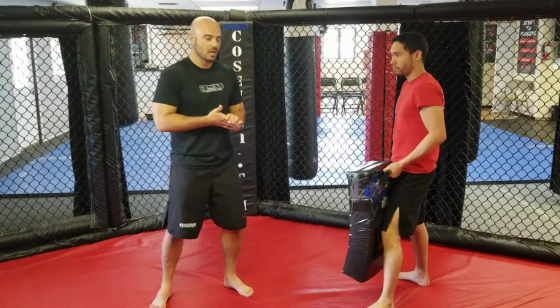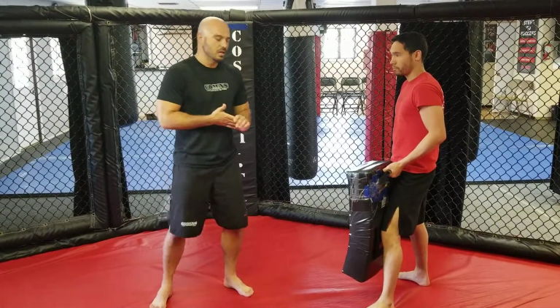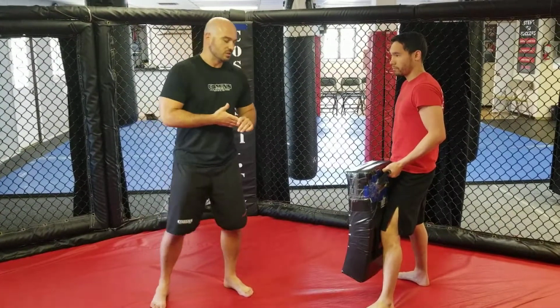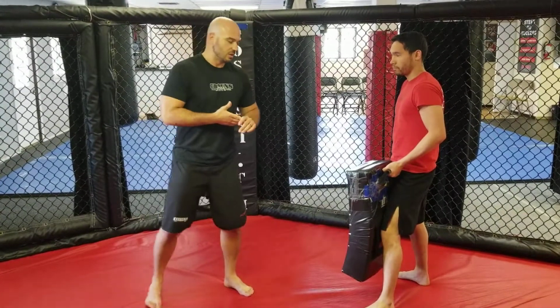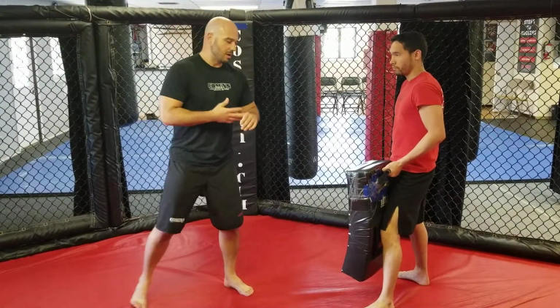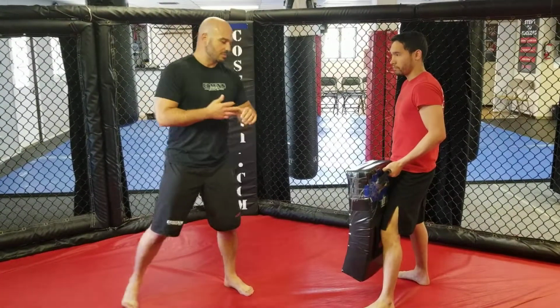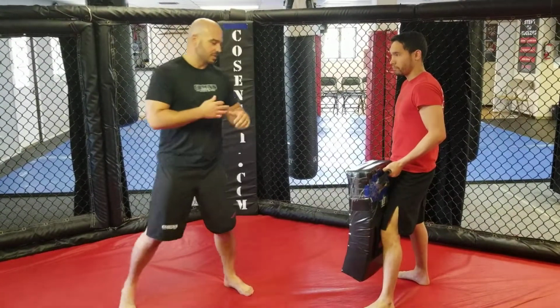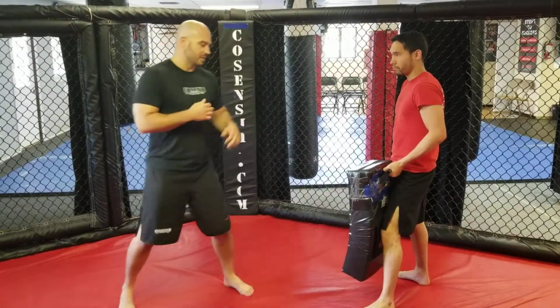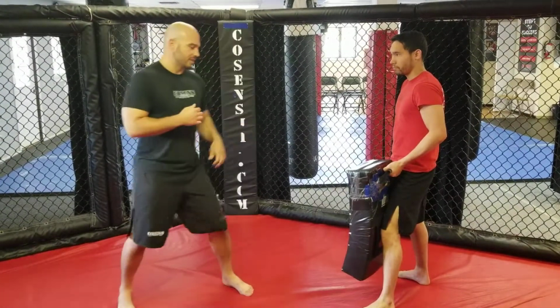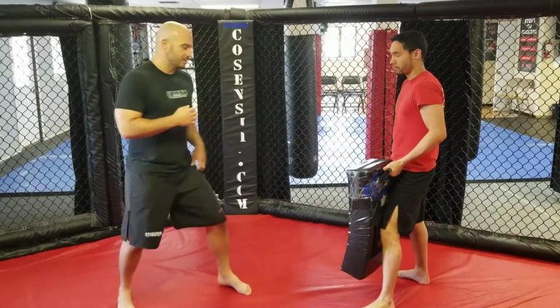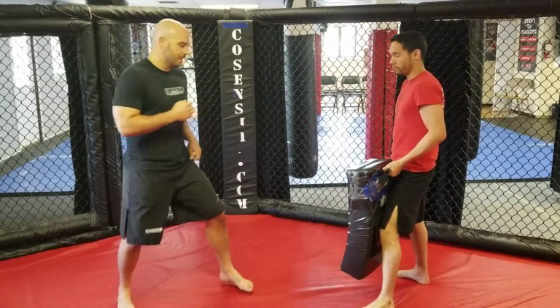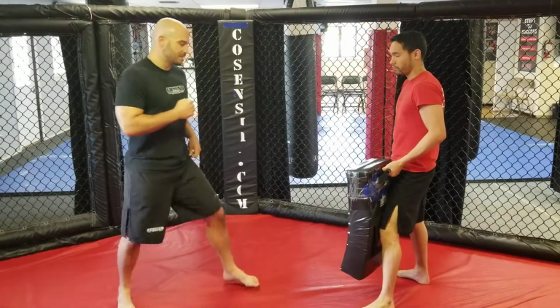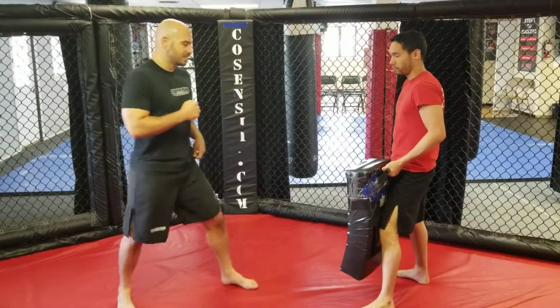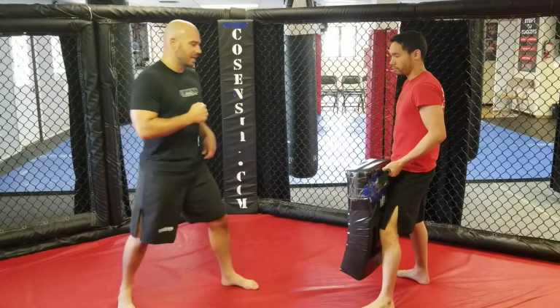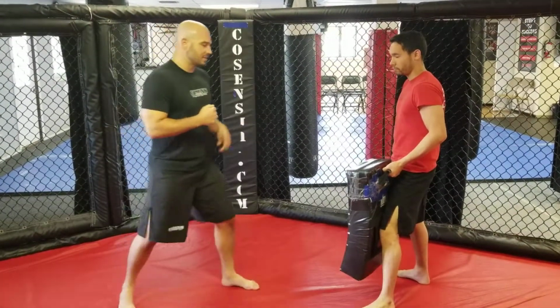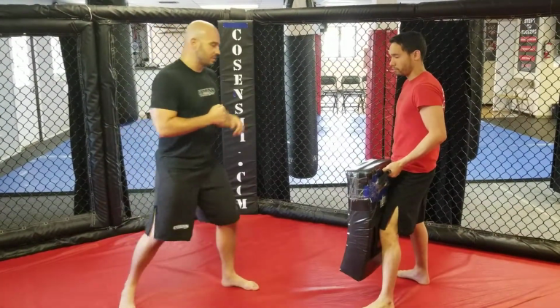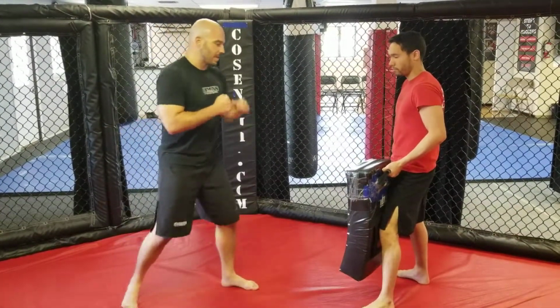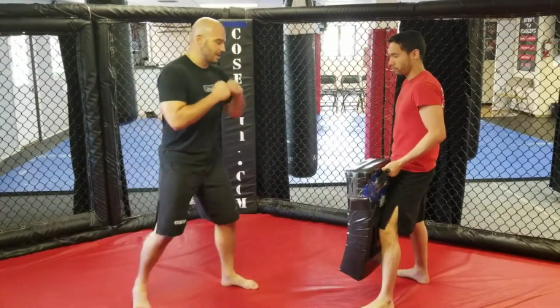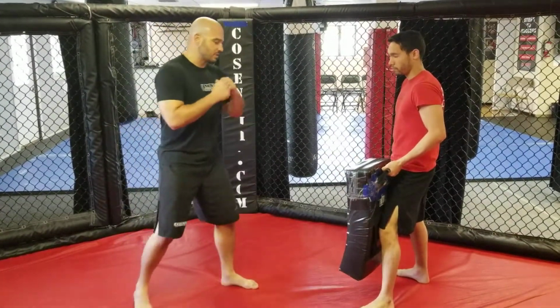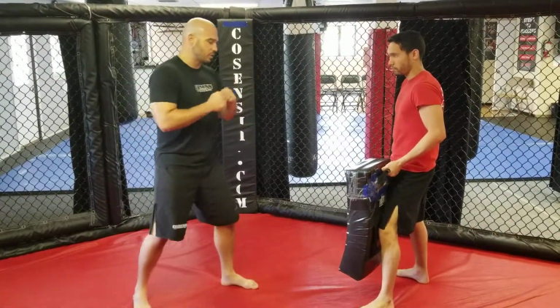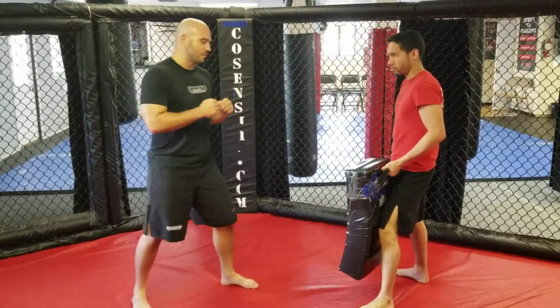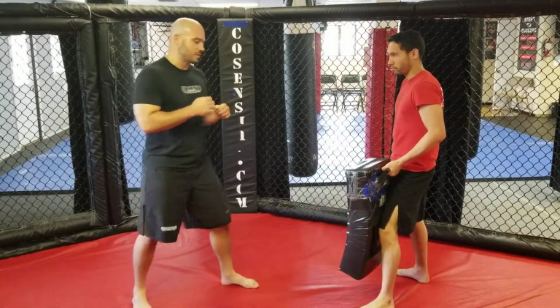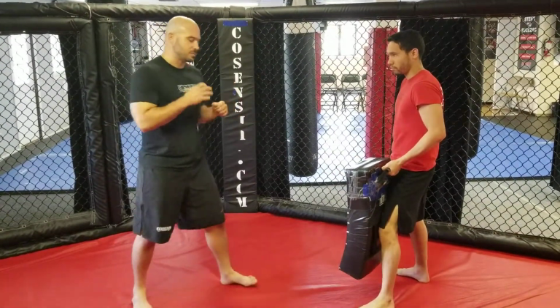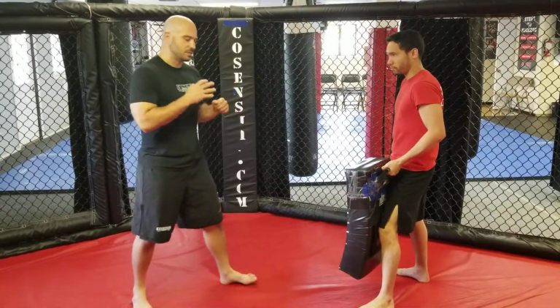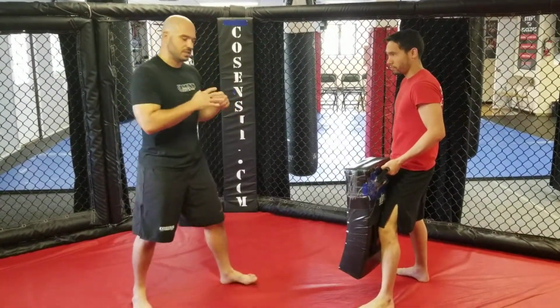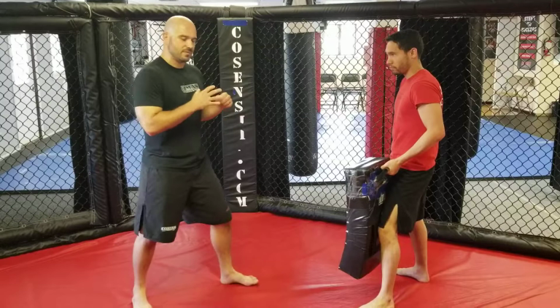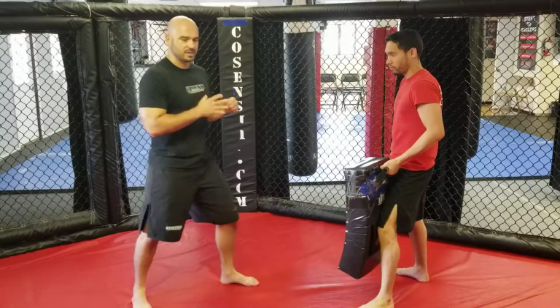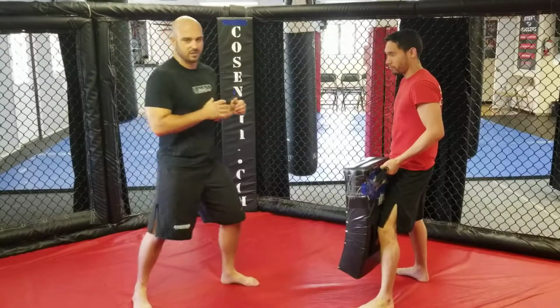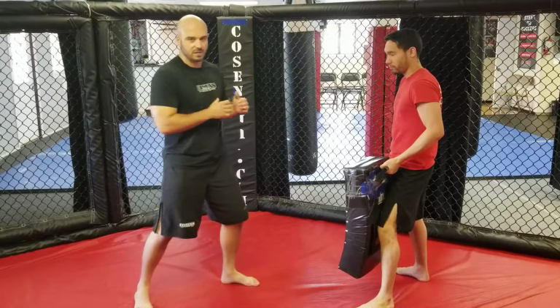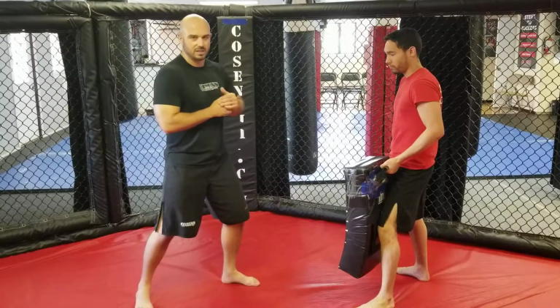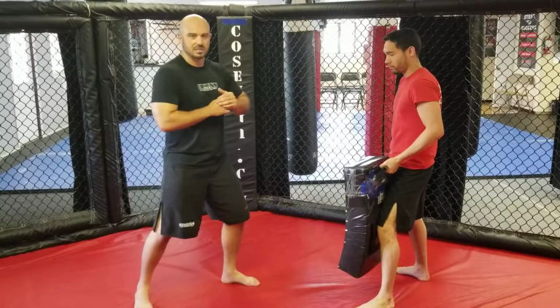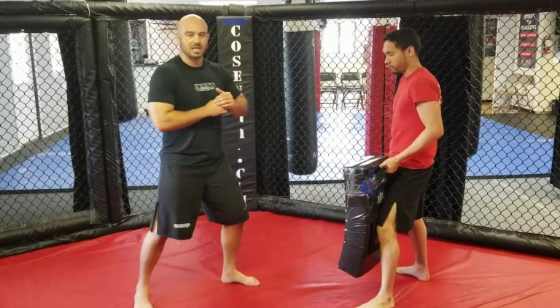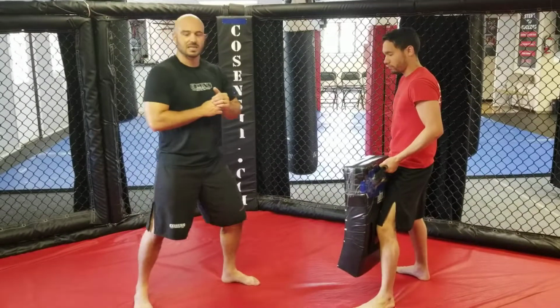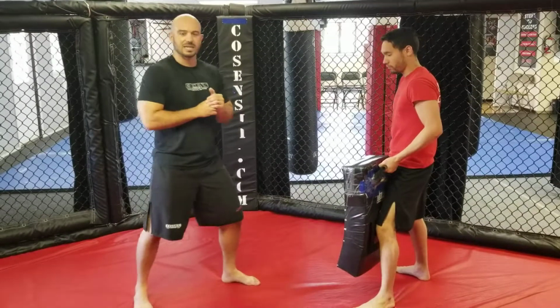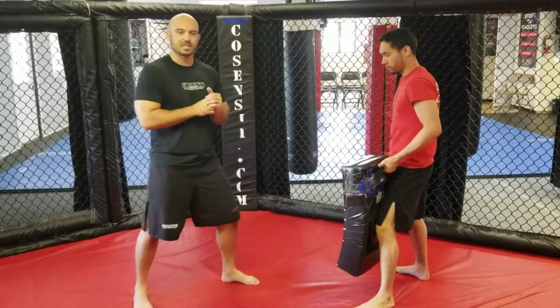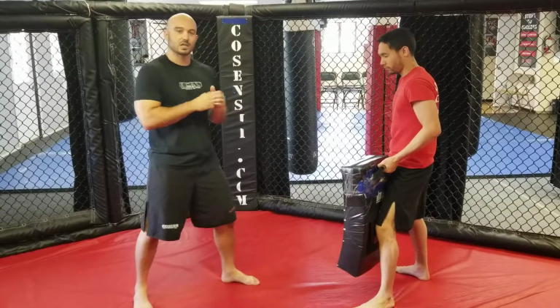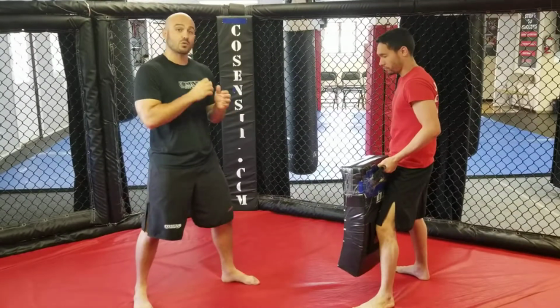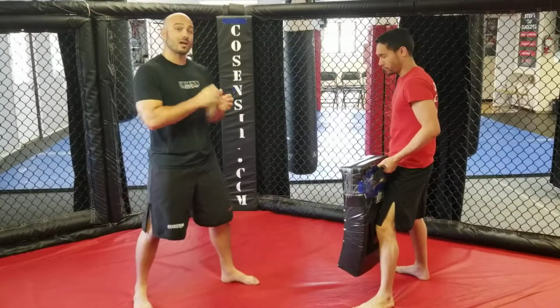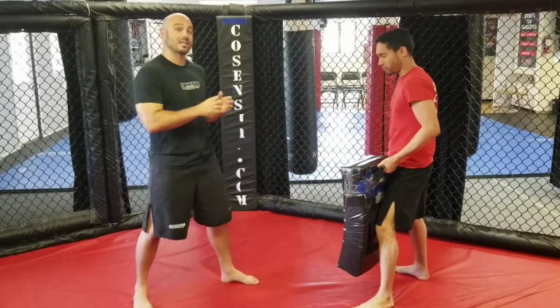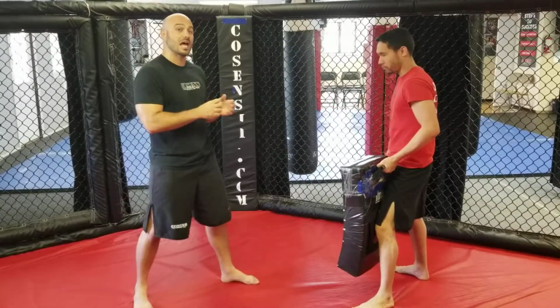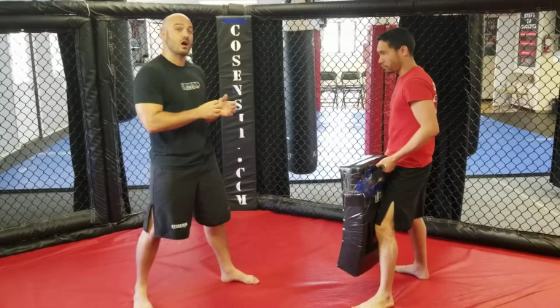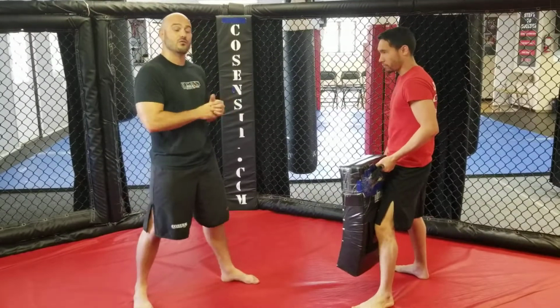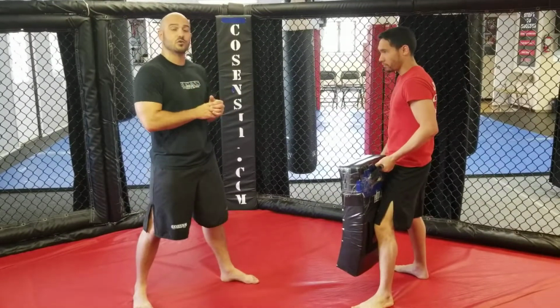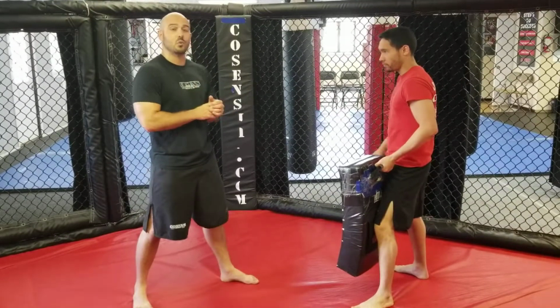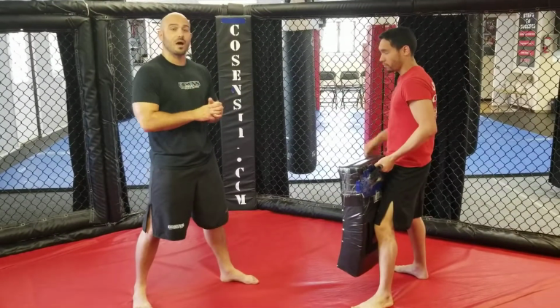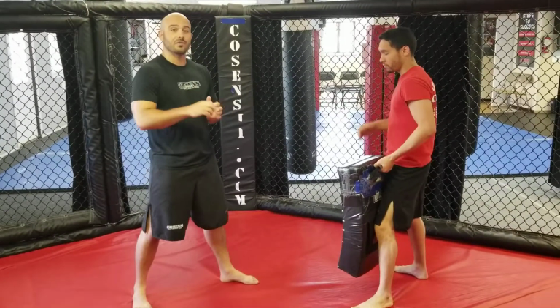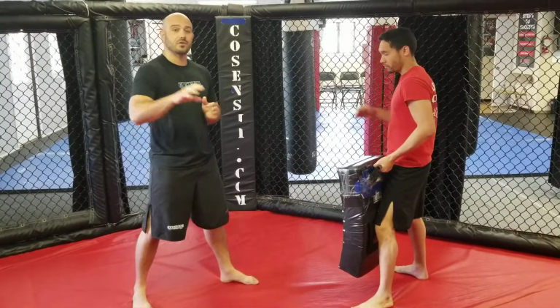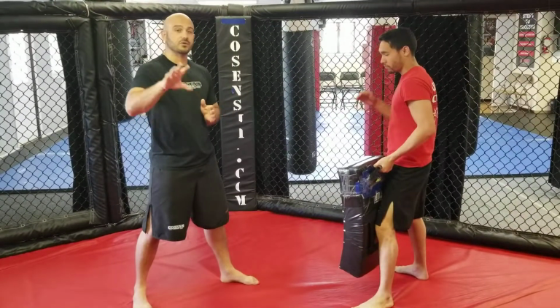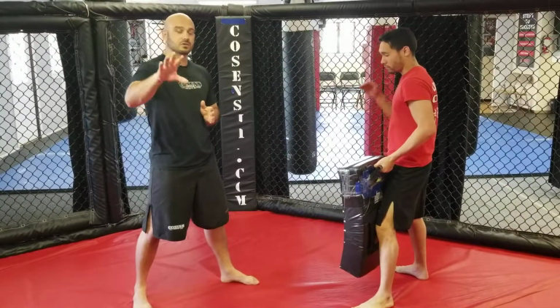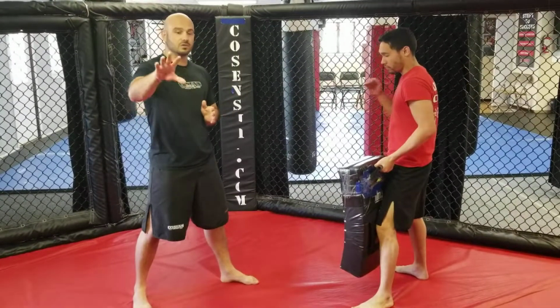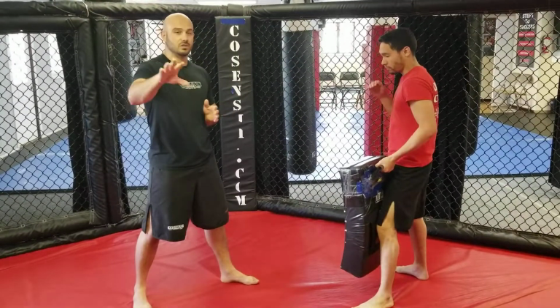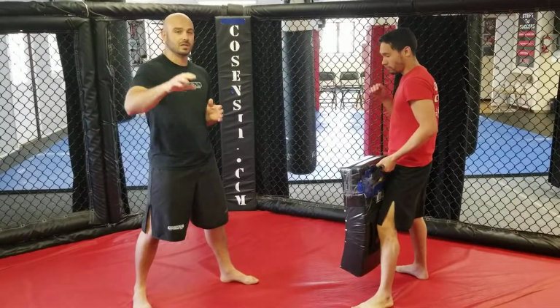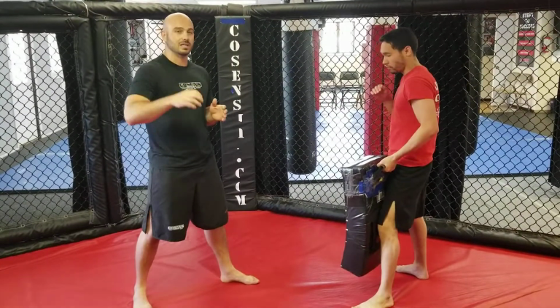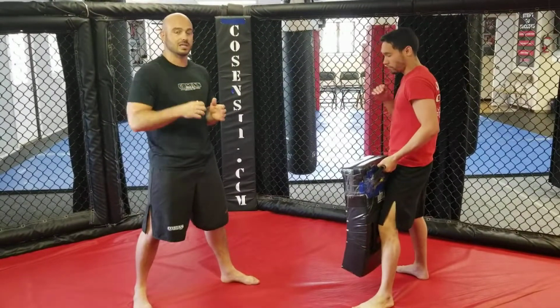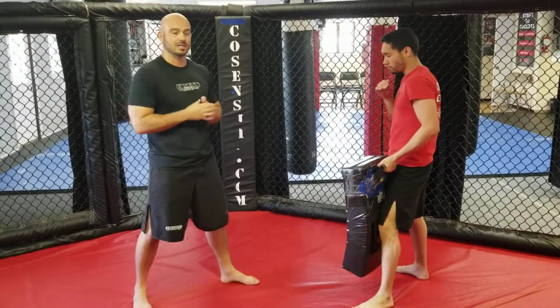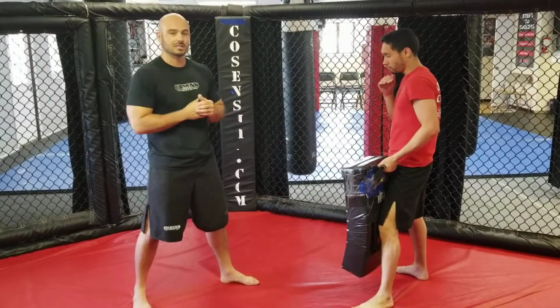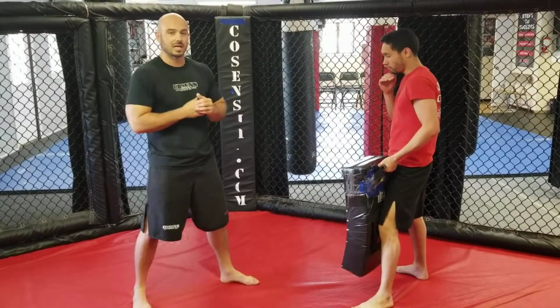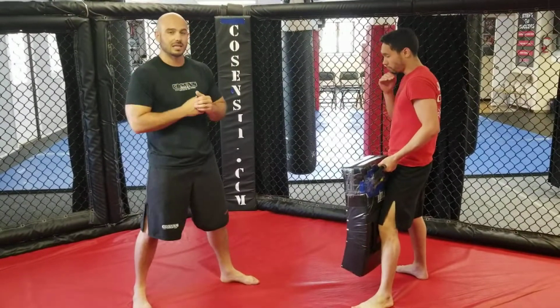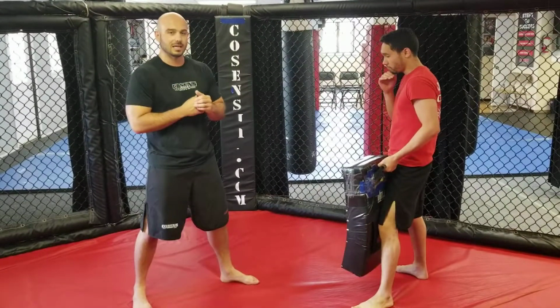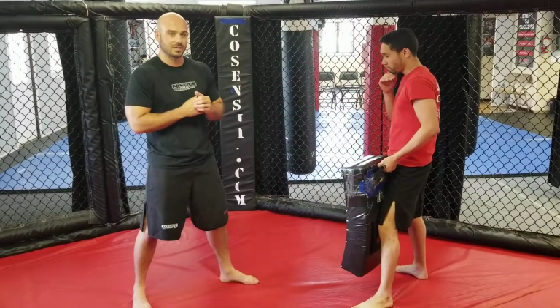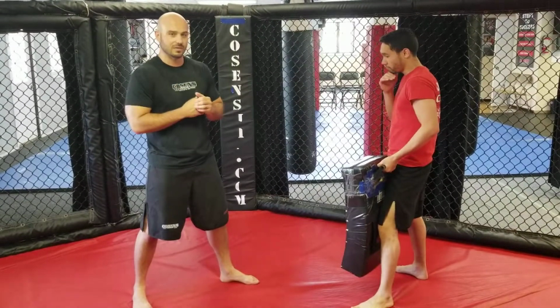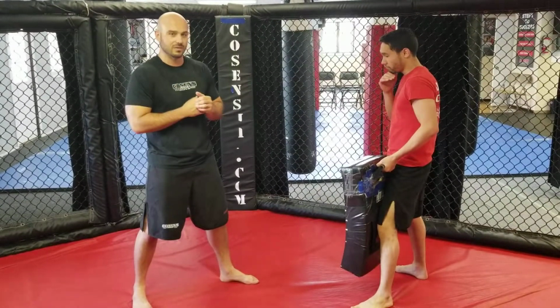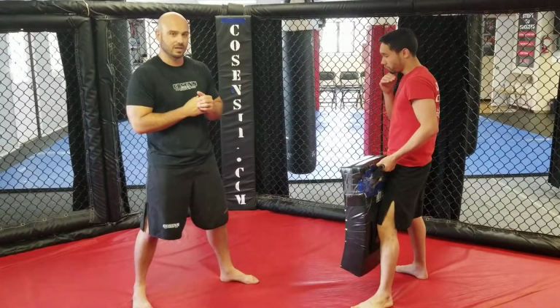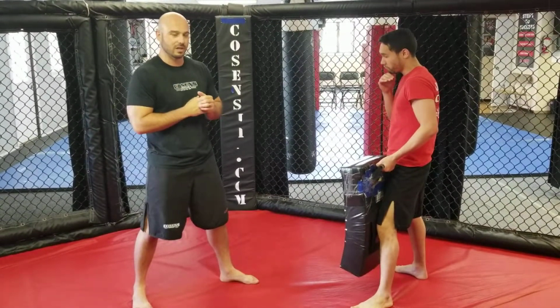Starting in my stance. I'm not gonna go over the specifics of the inside leg kick right now — if you want those, look at the inside leg kick video.